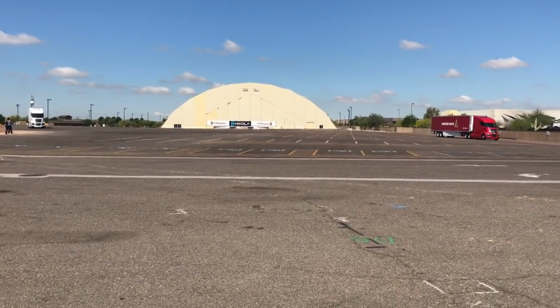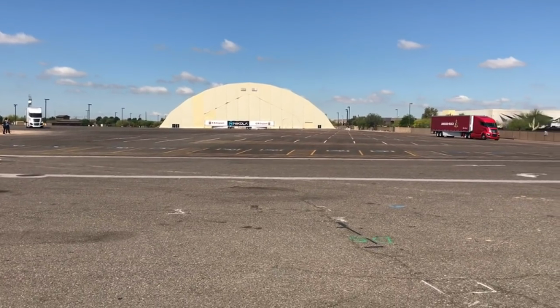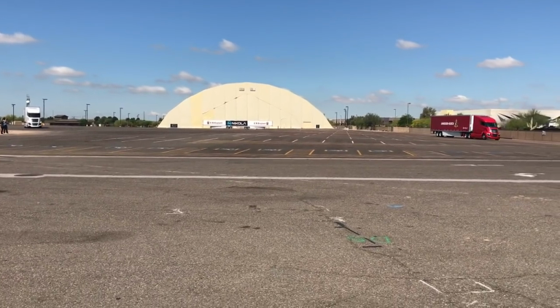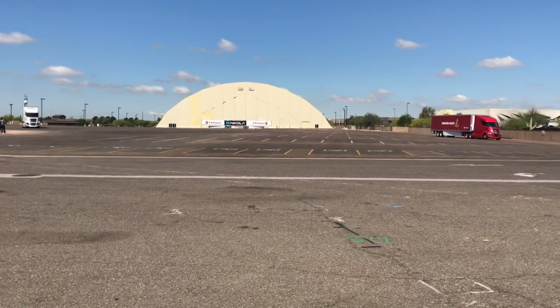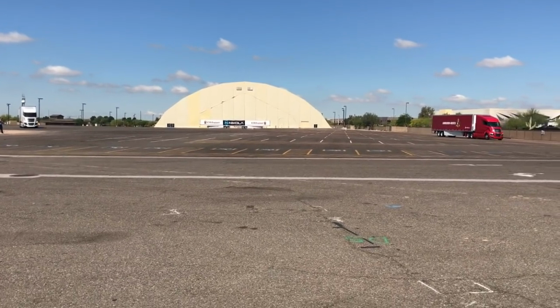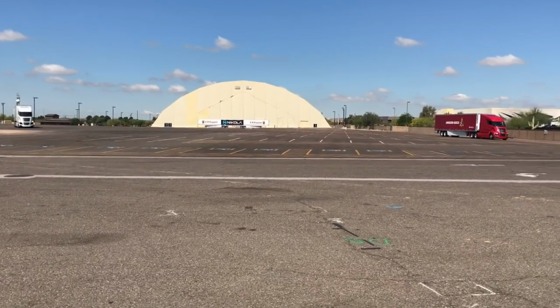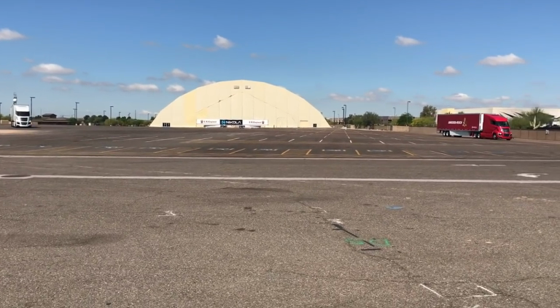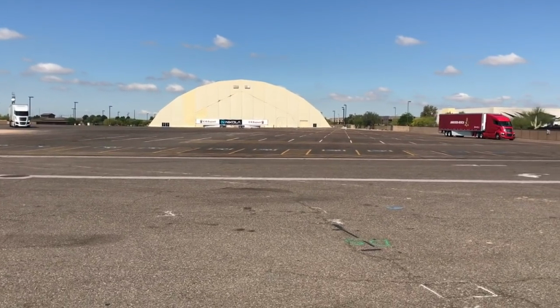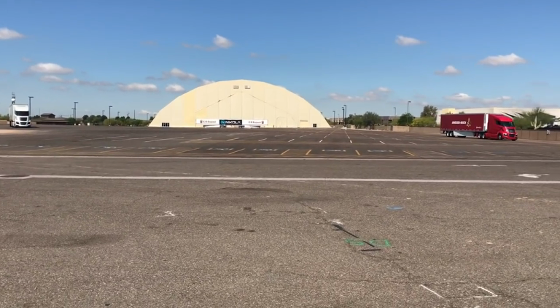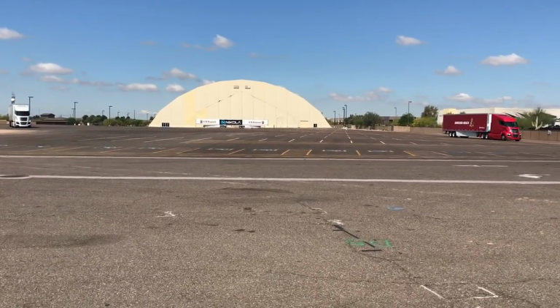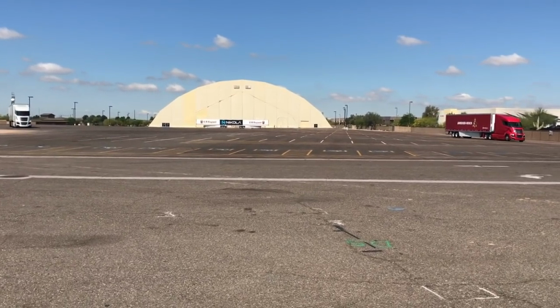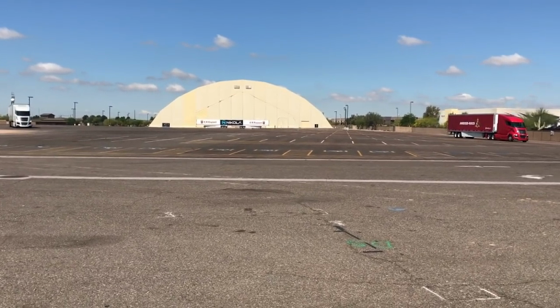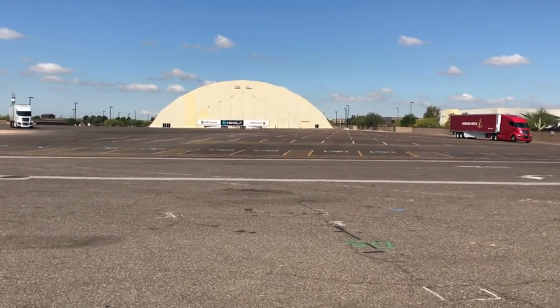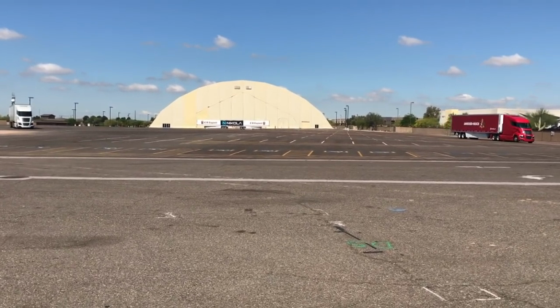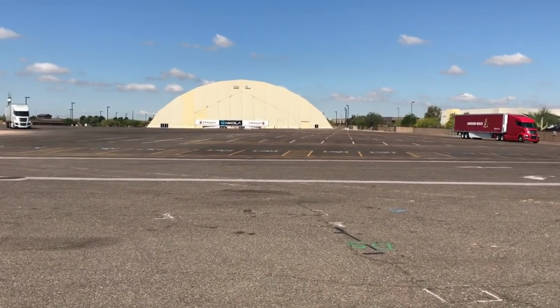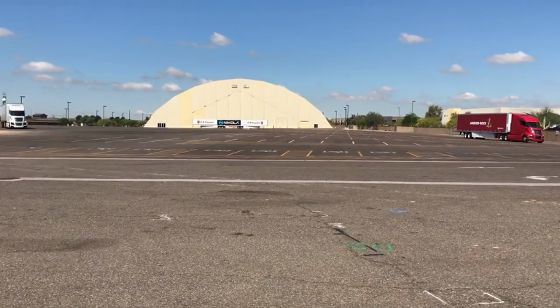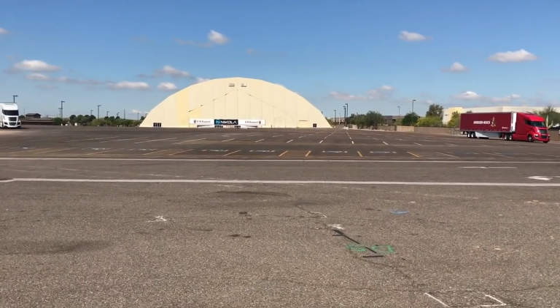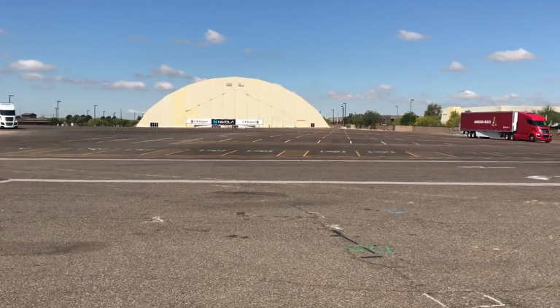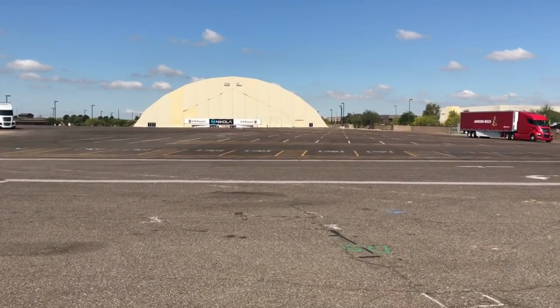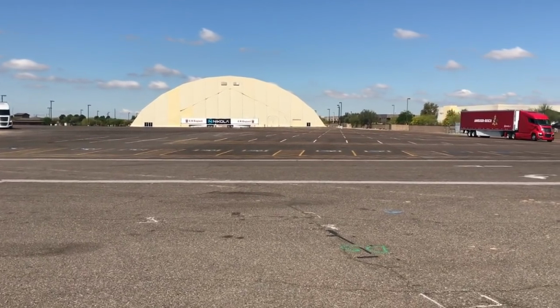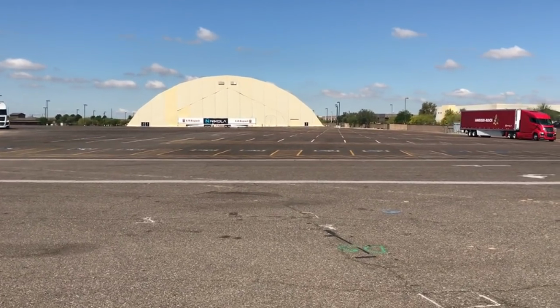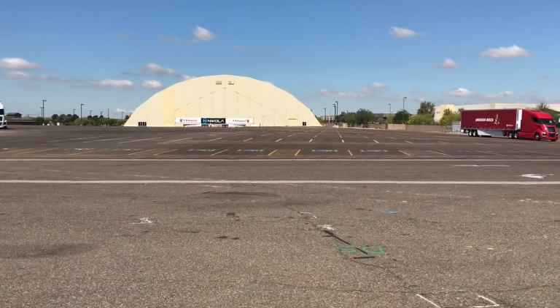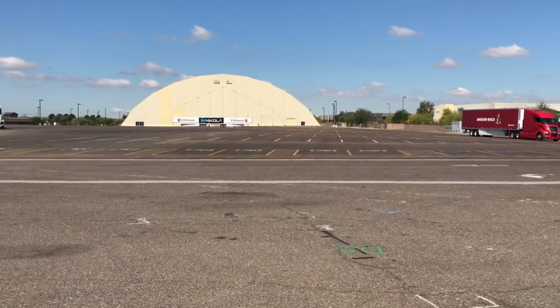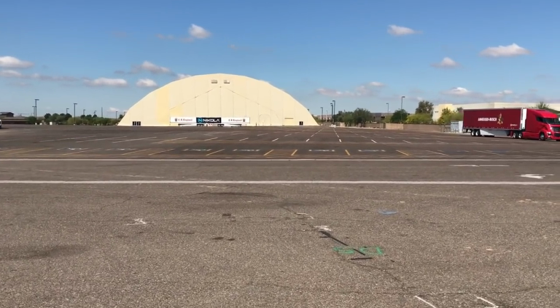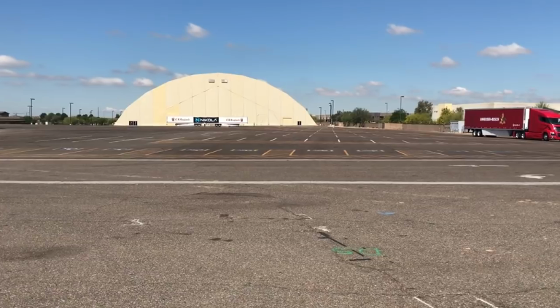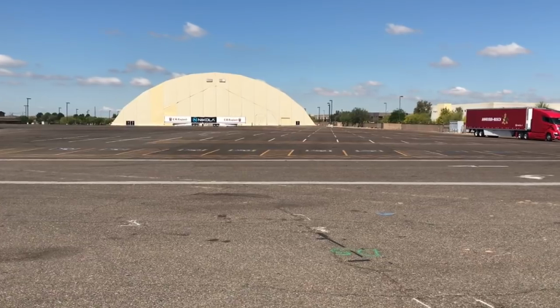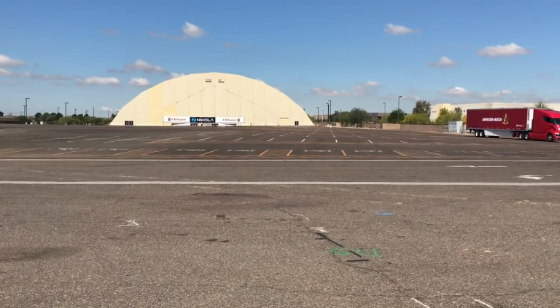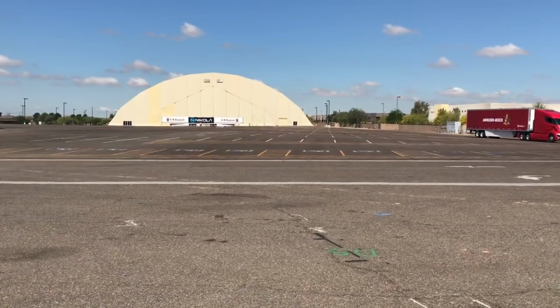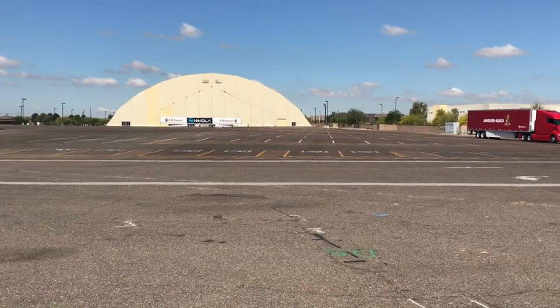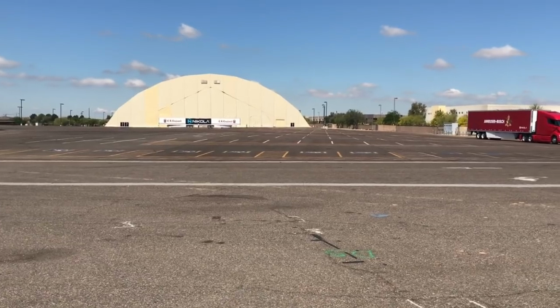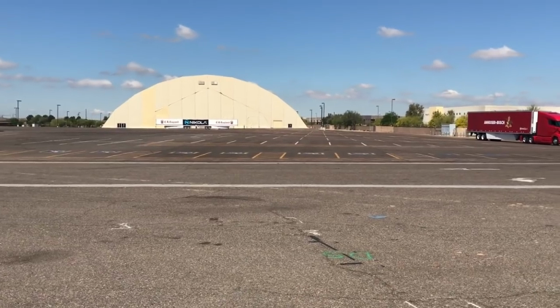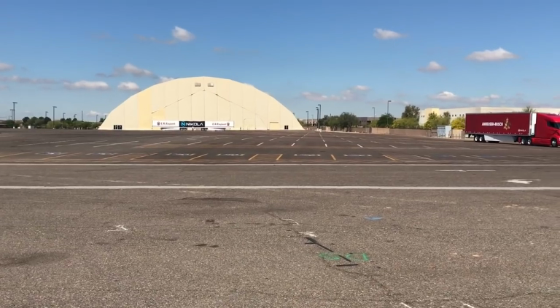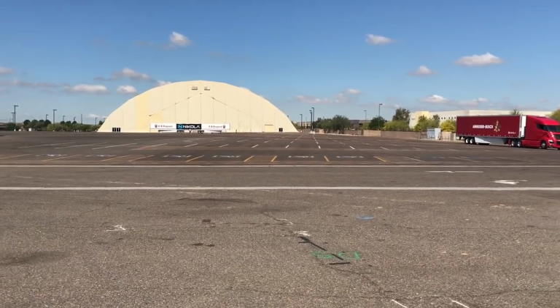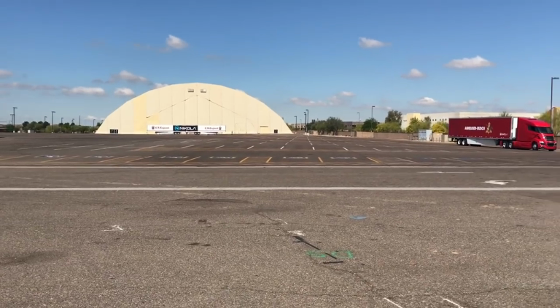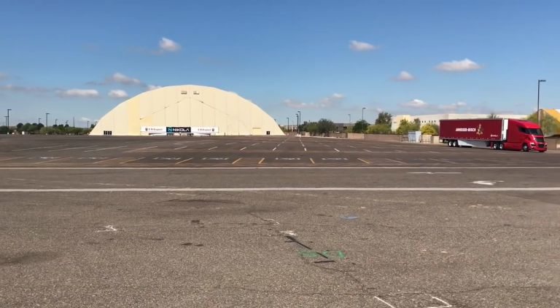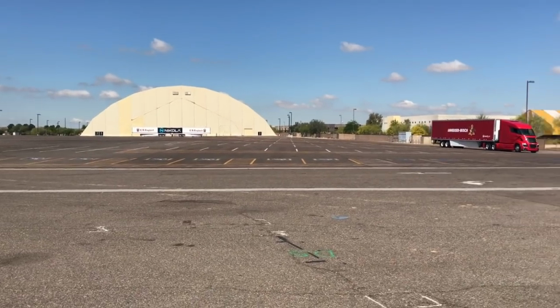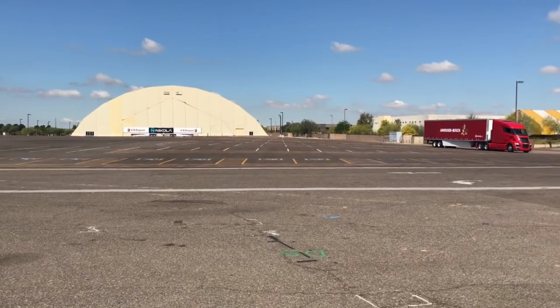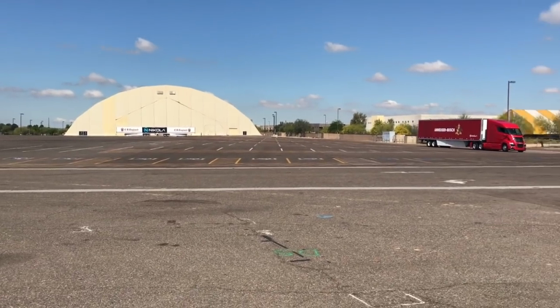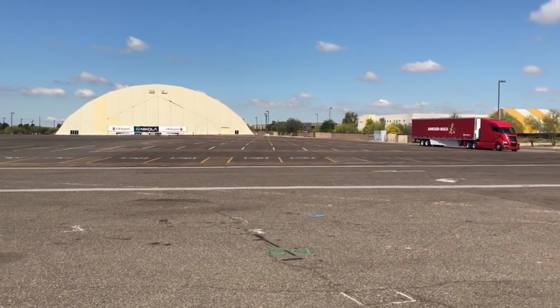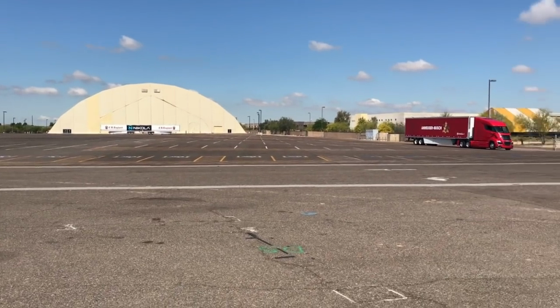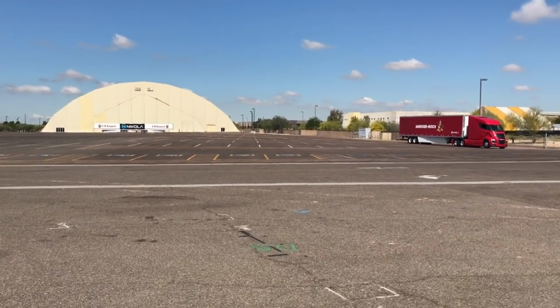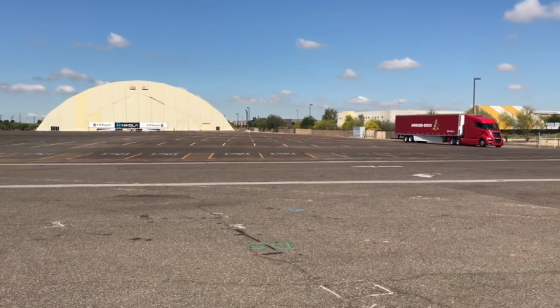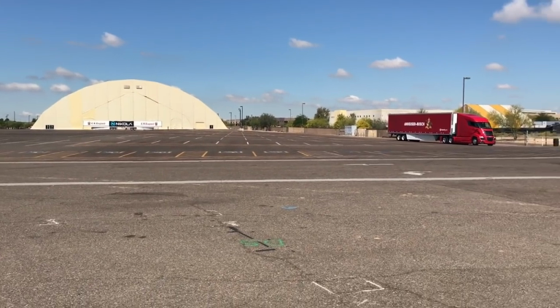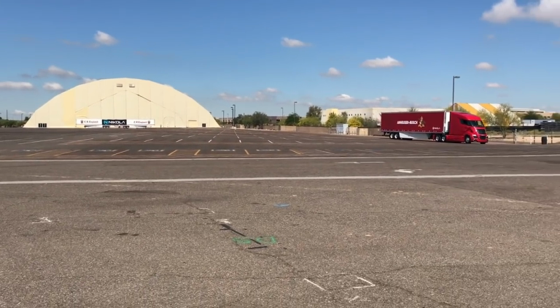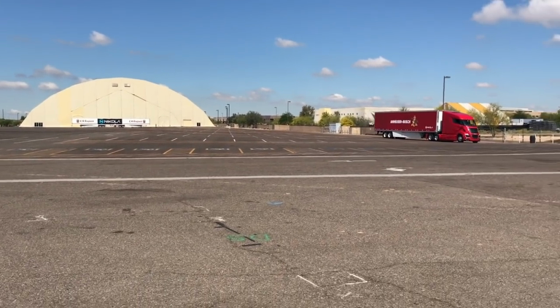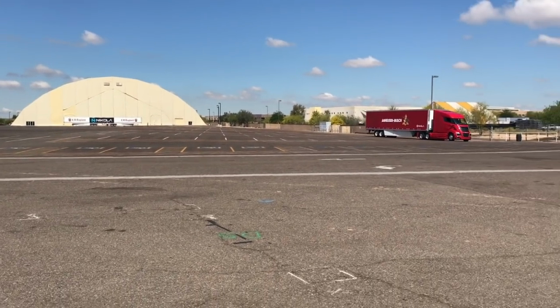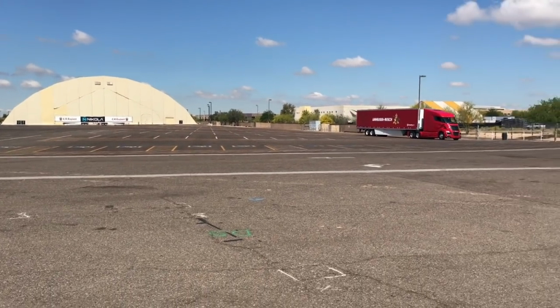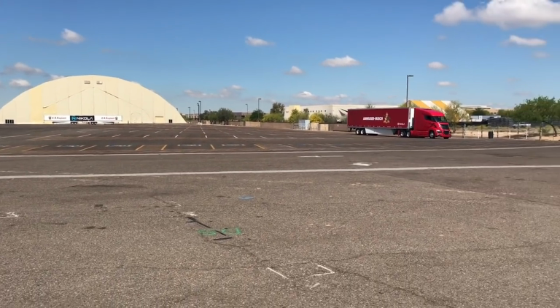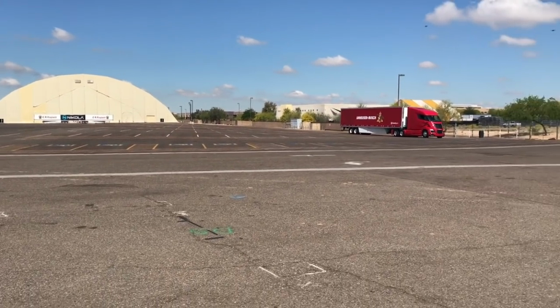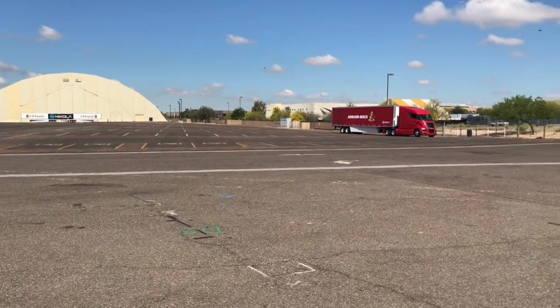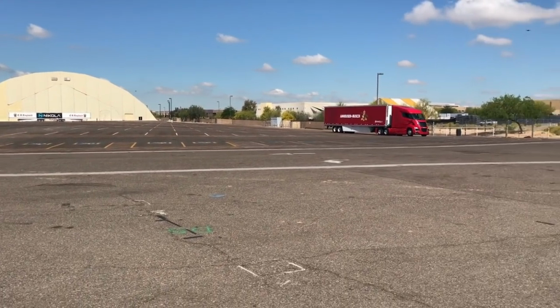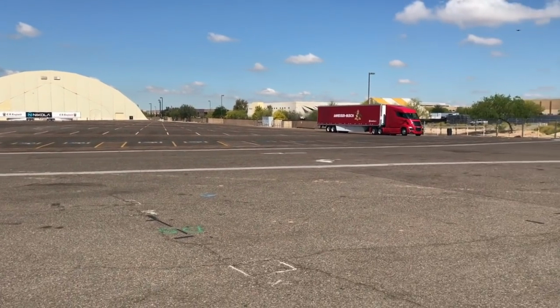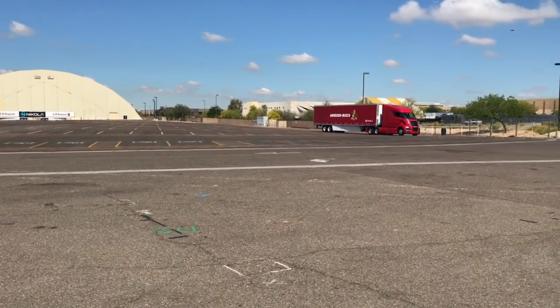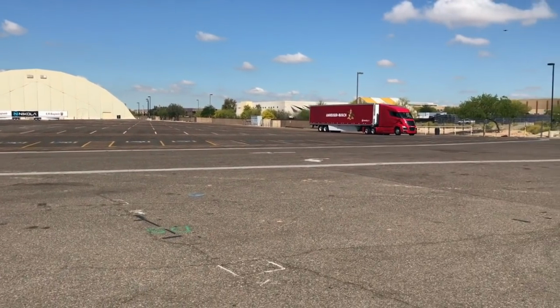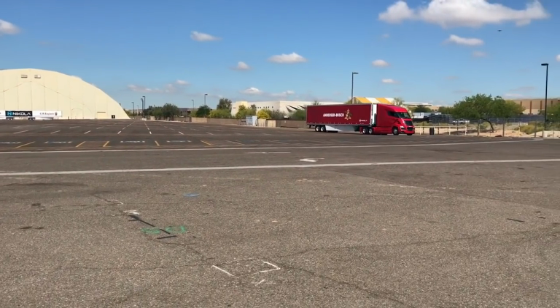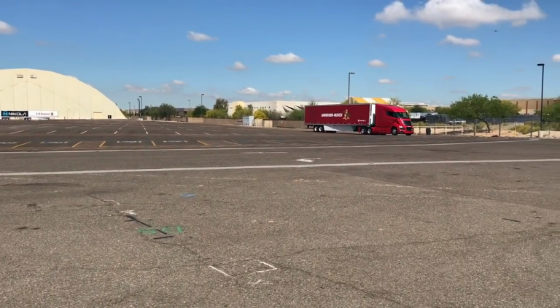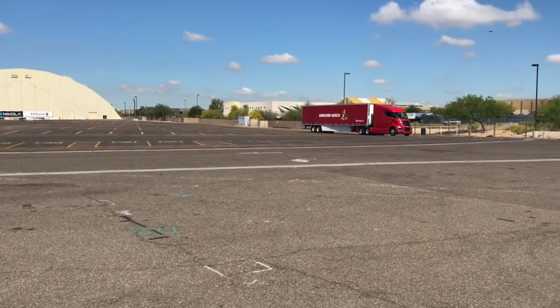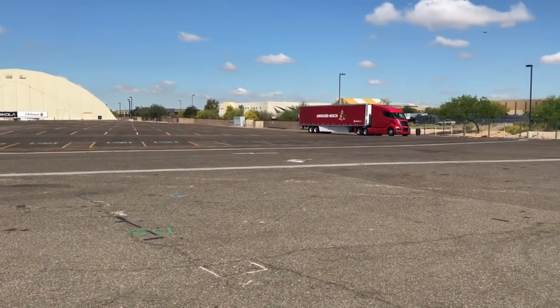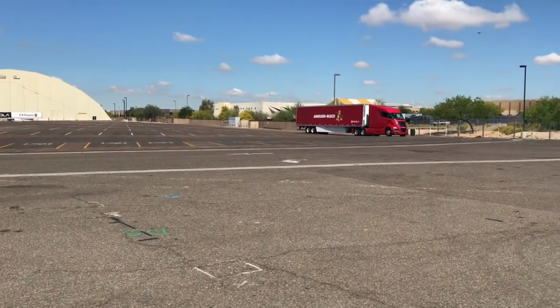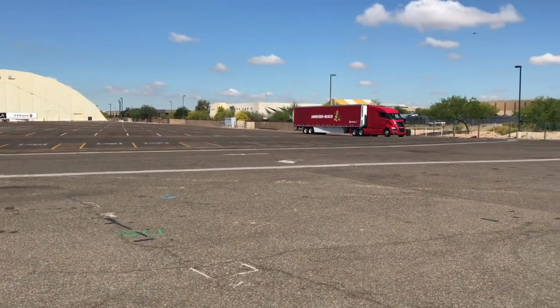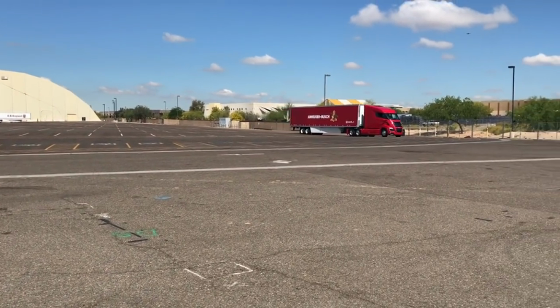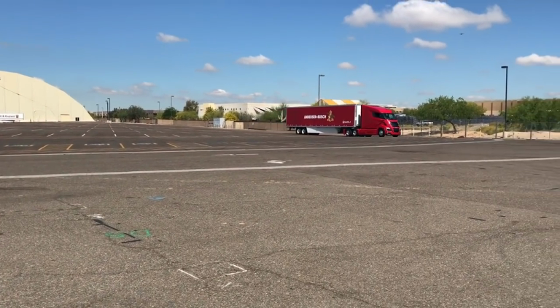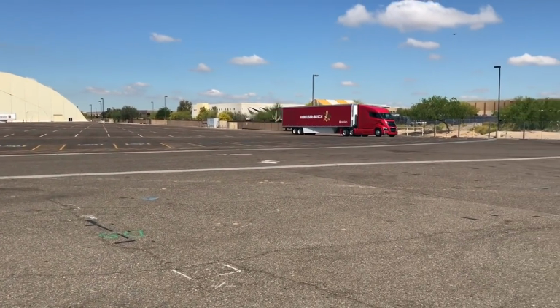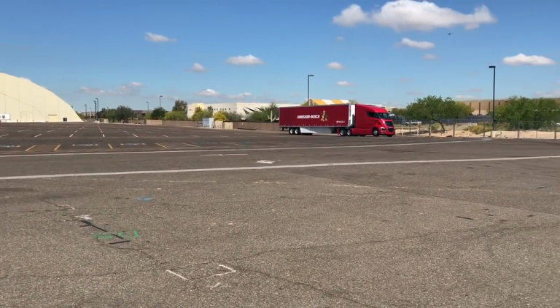The driver has incredible visibility from the front, able to see the panoramic view around it, unlike any other truck, along with camera mirrors.